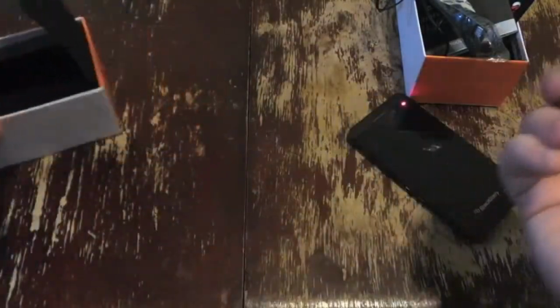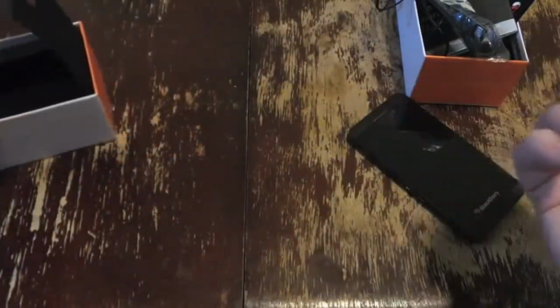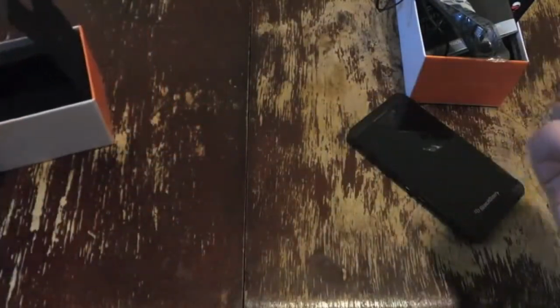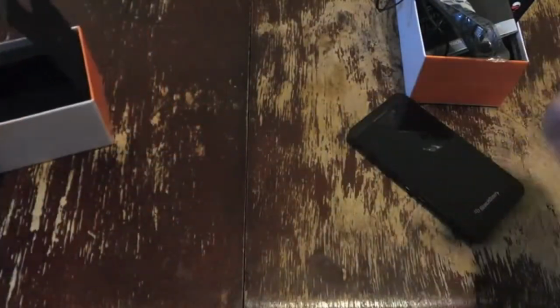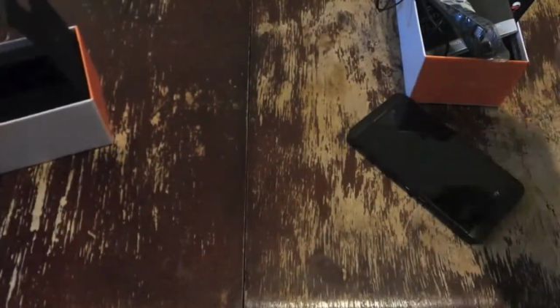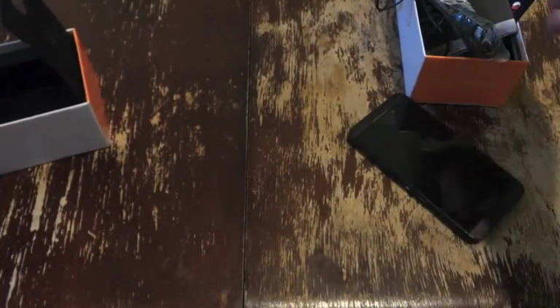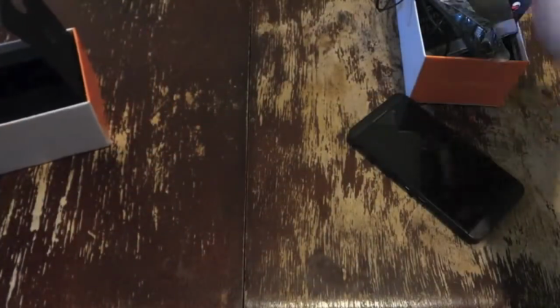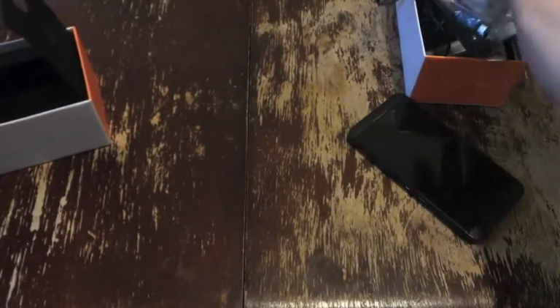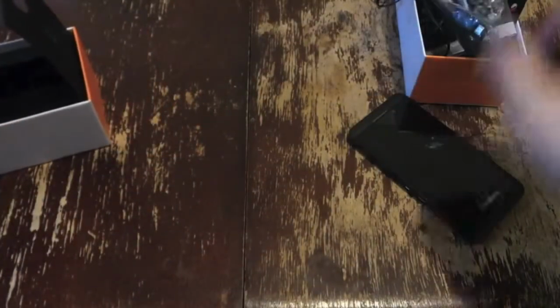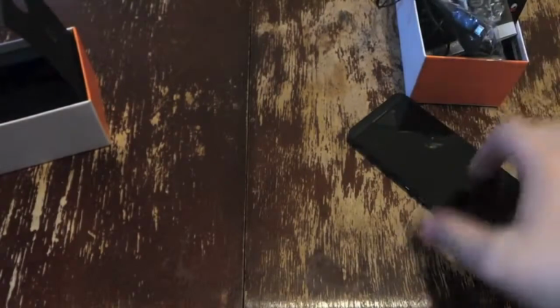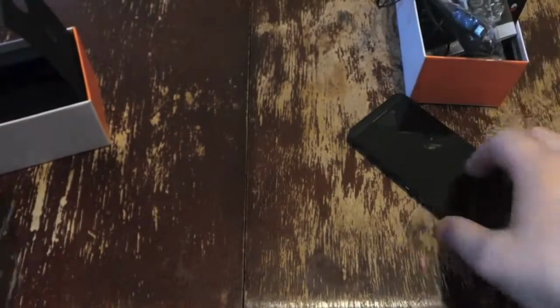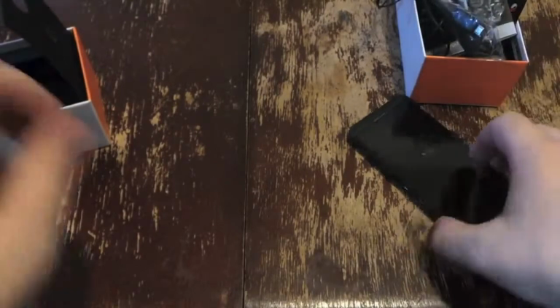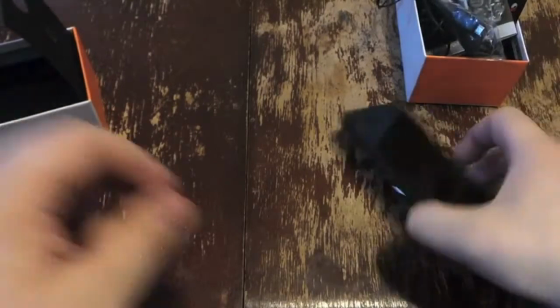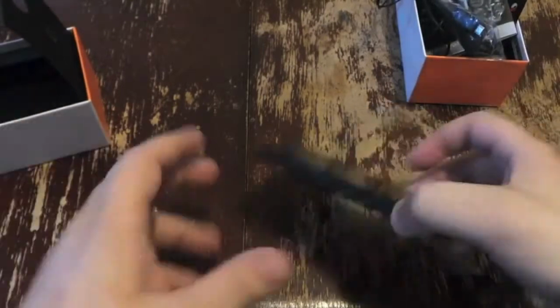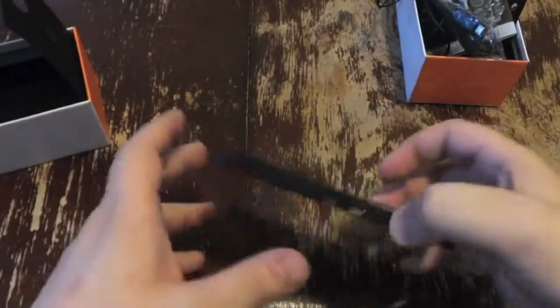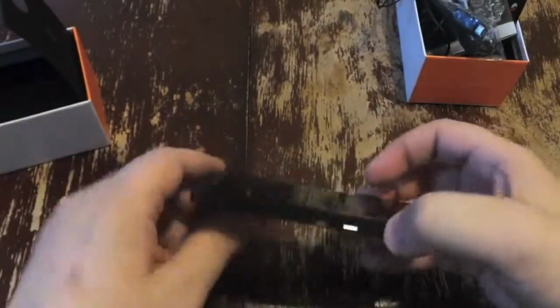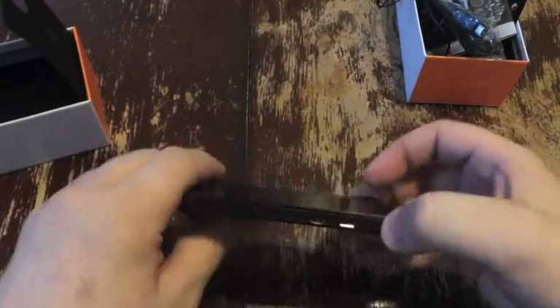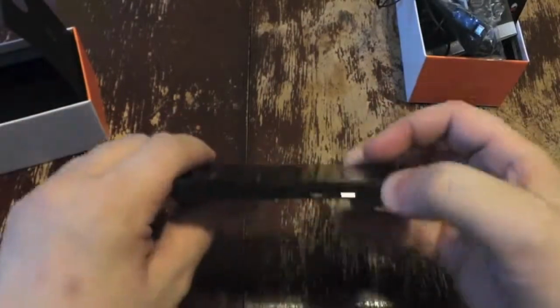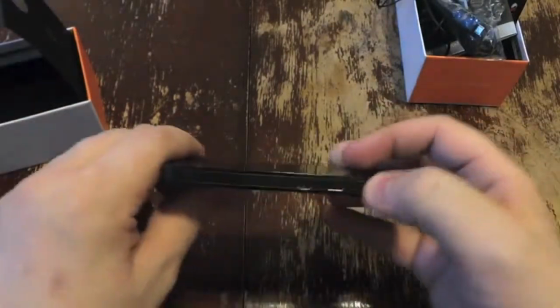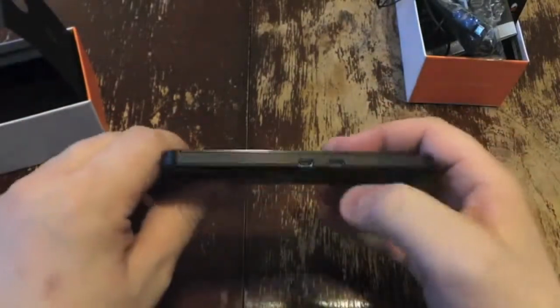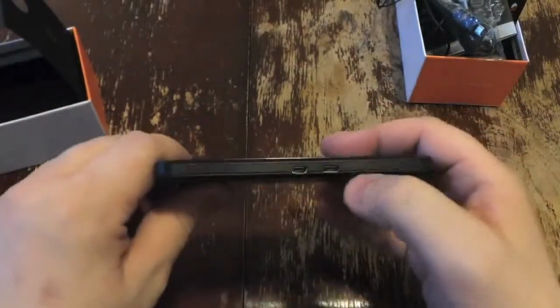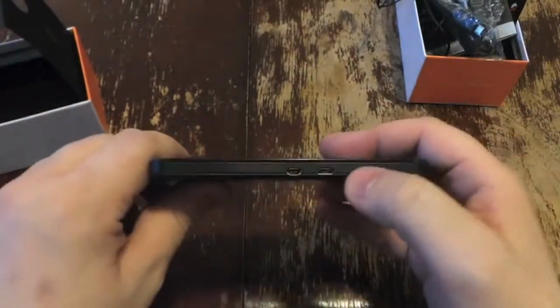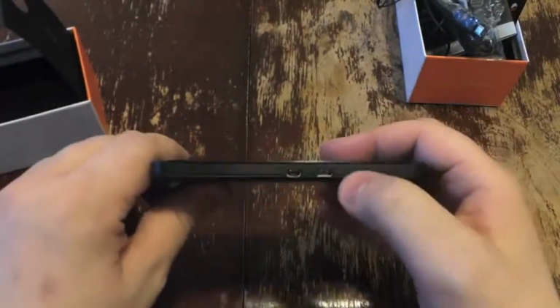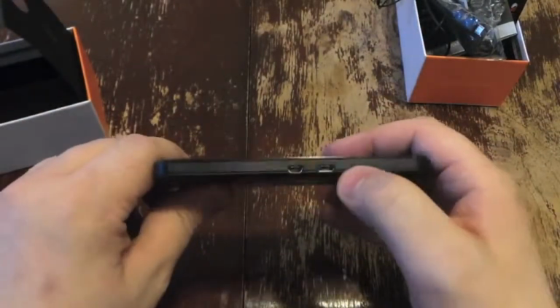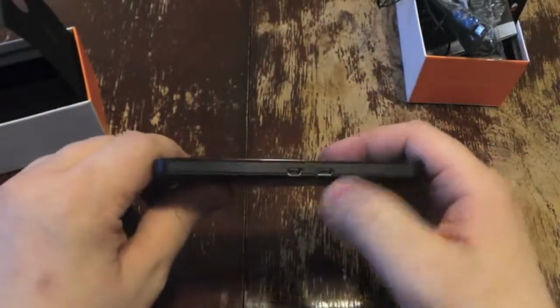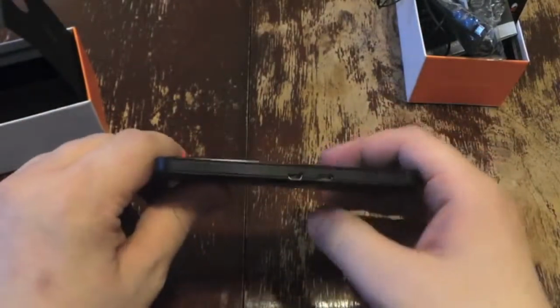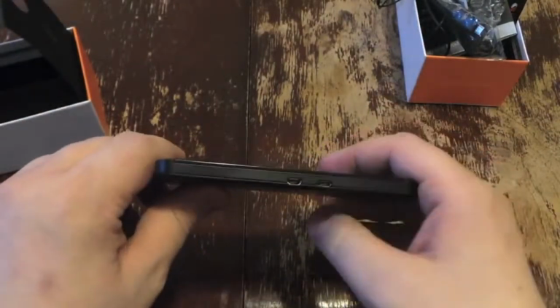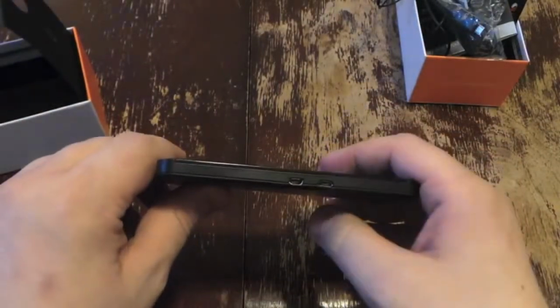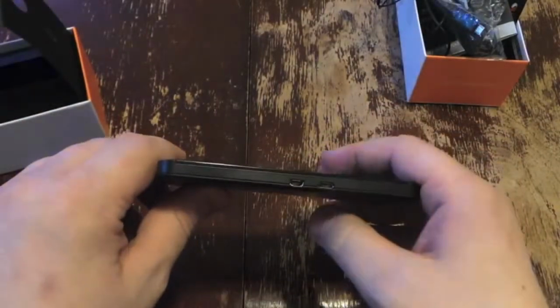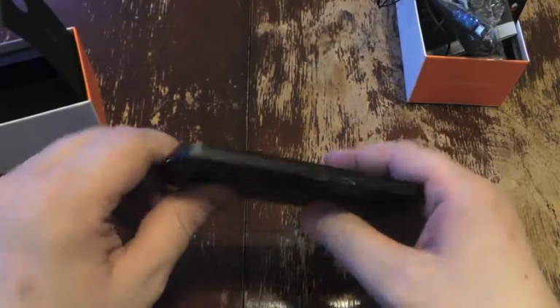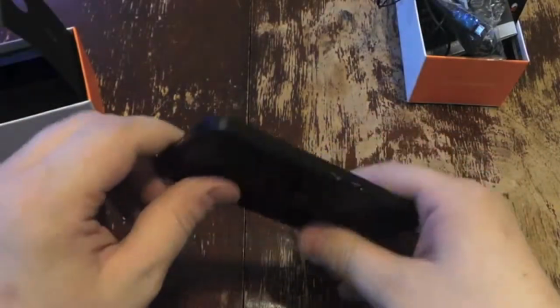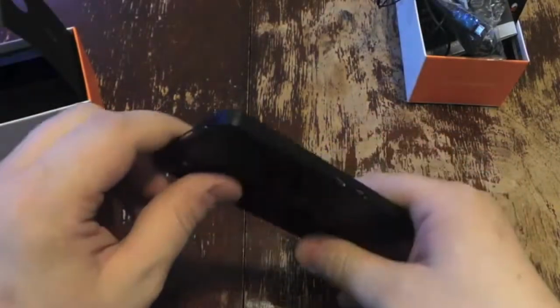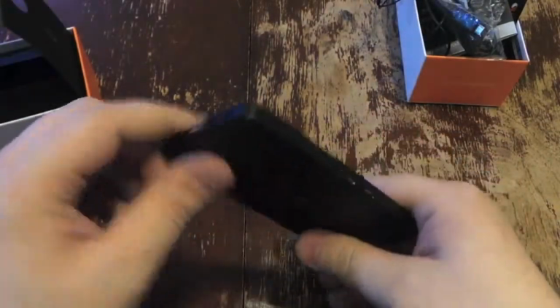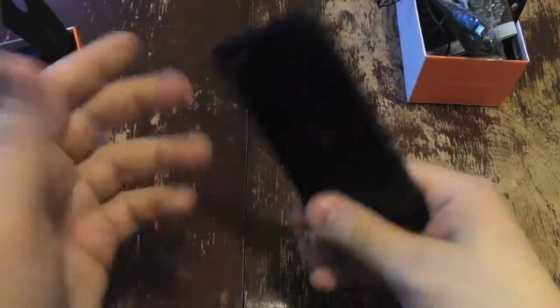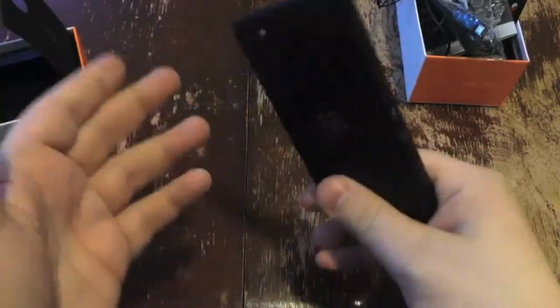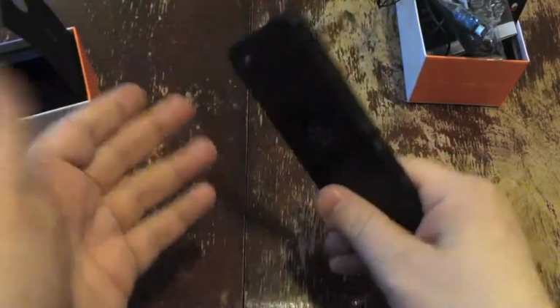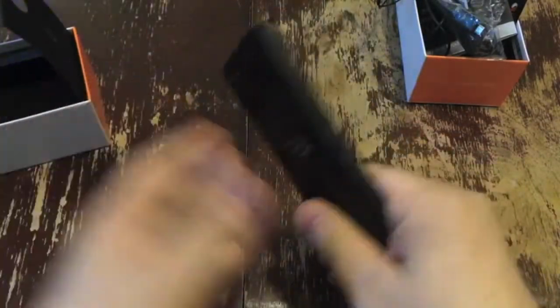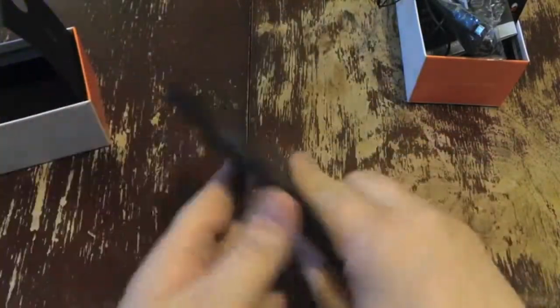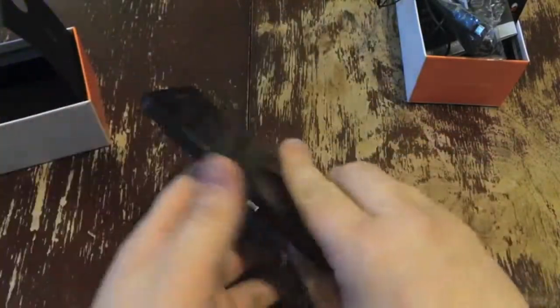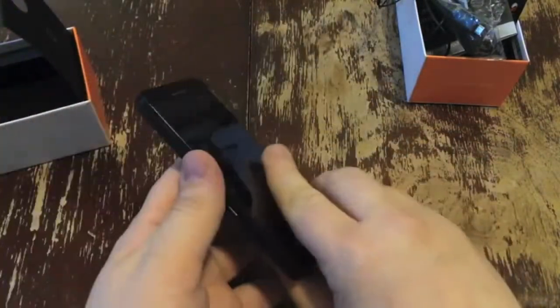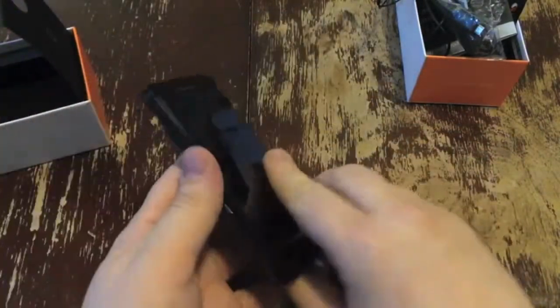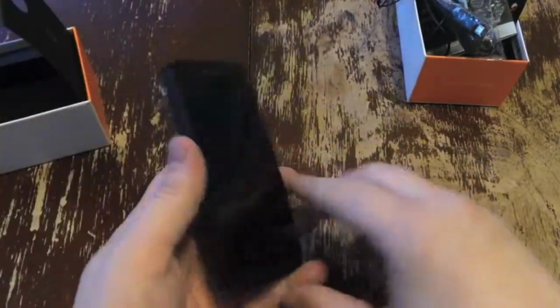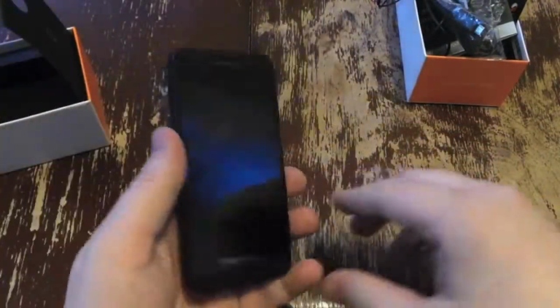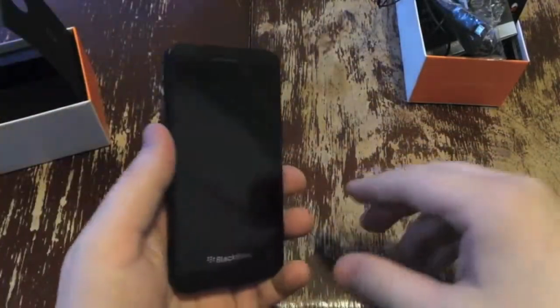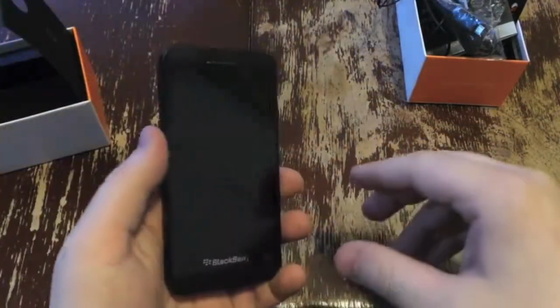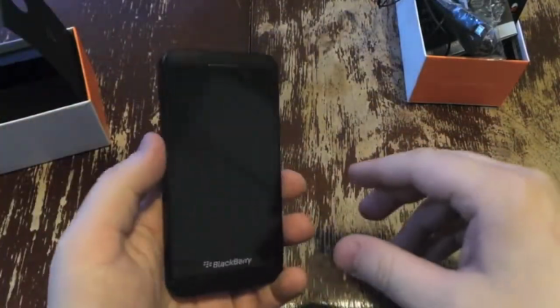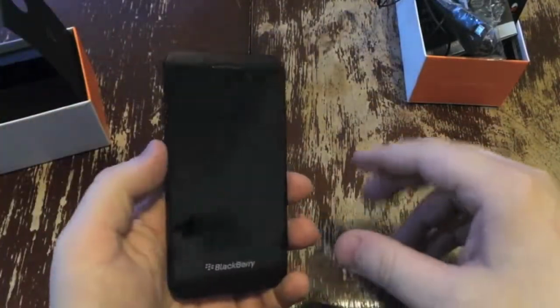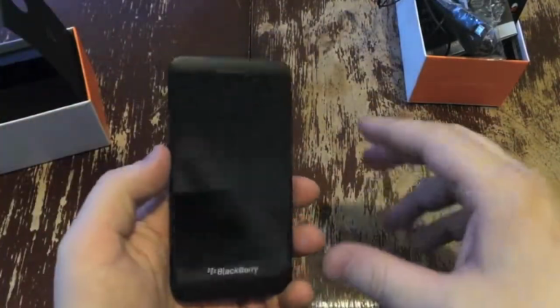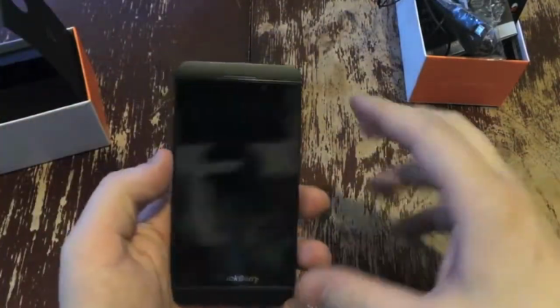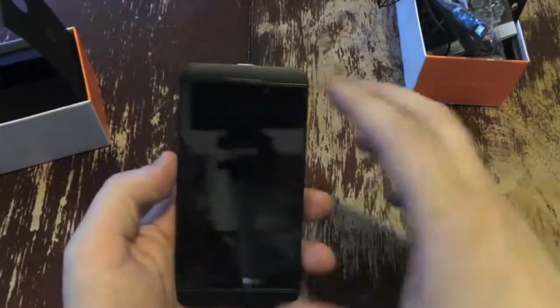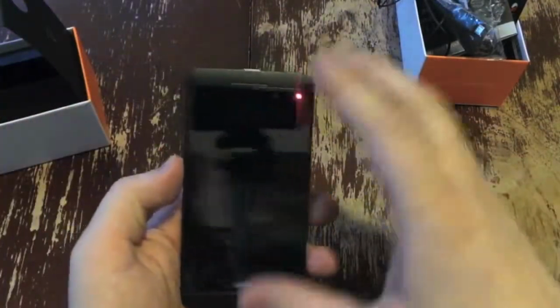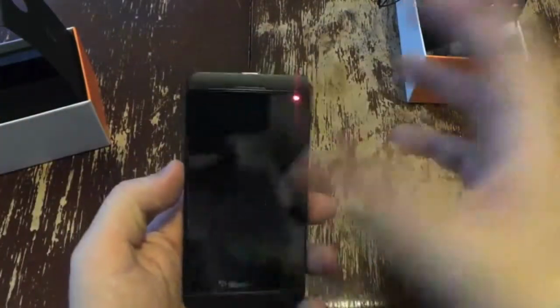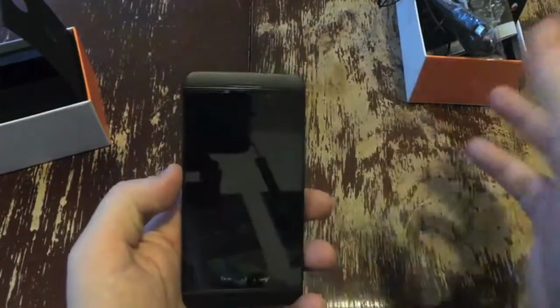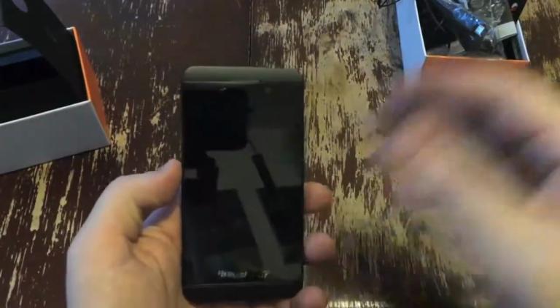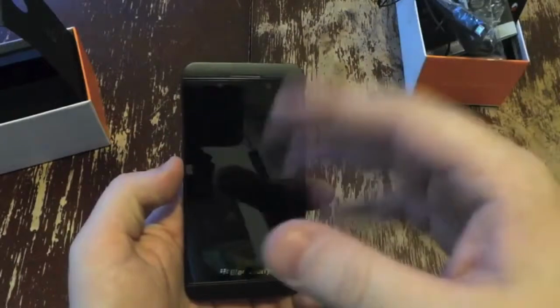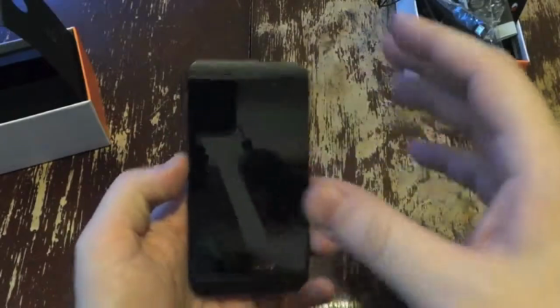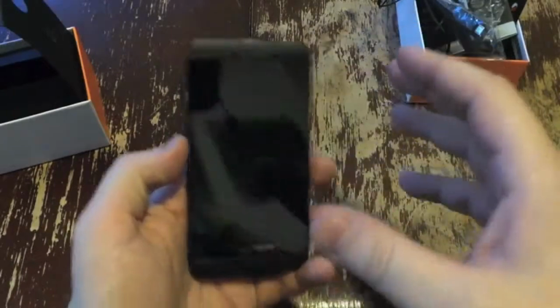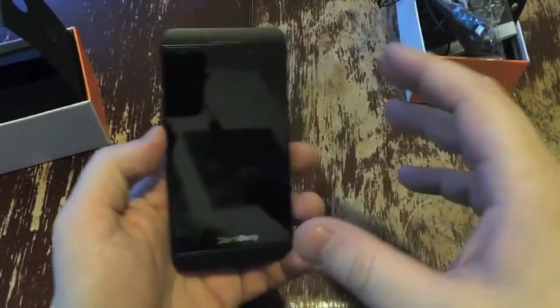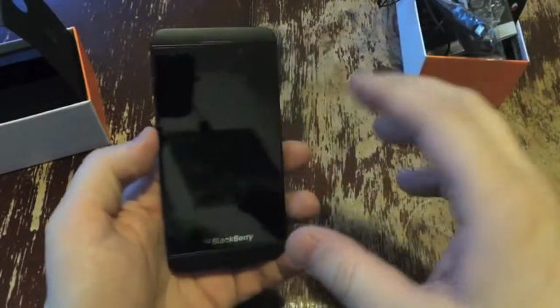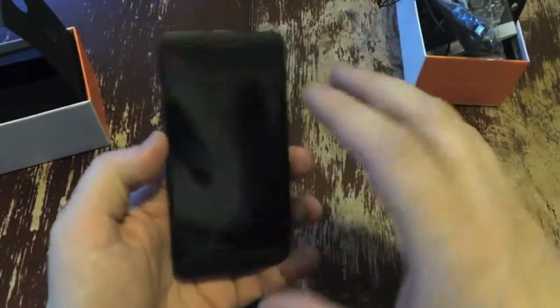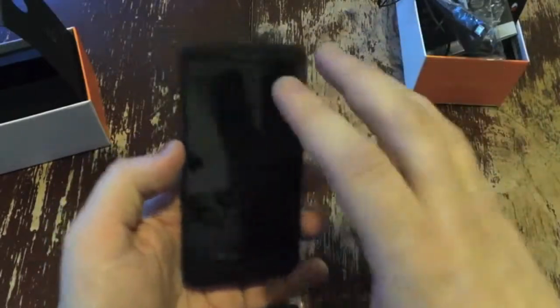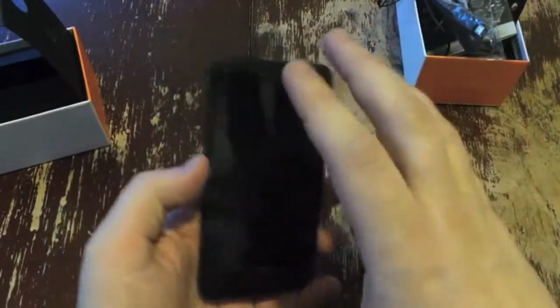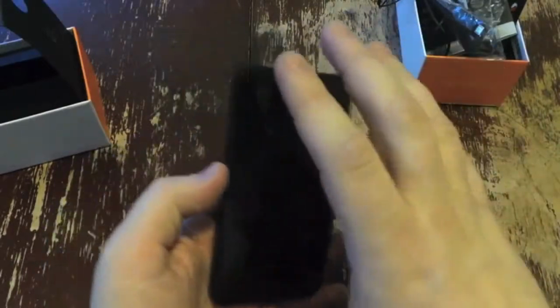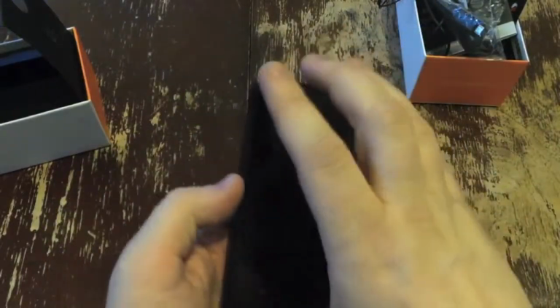So while the phone does support HDMI out, it doesn't come with that, so you'll need to get that yourself. Let's go over the features real quick.